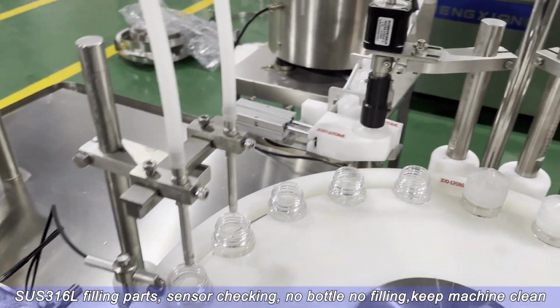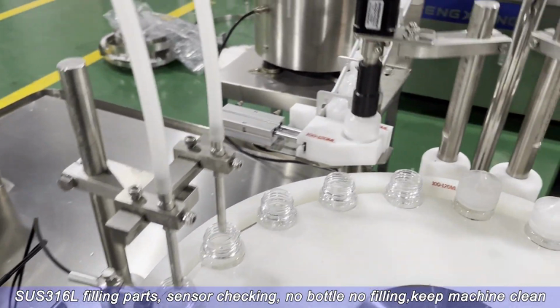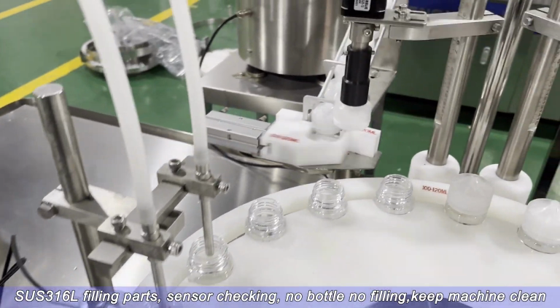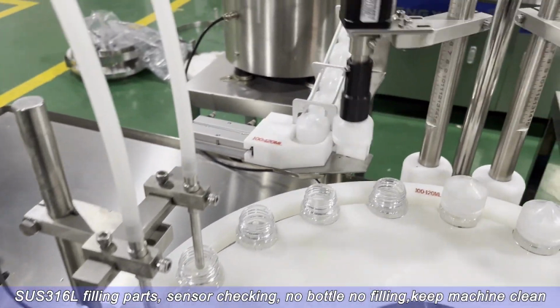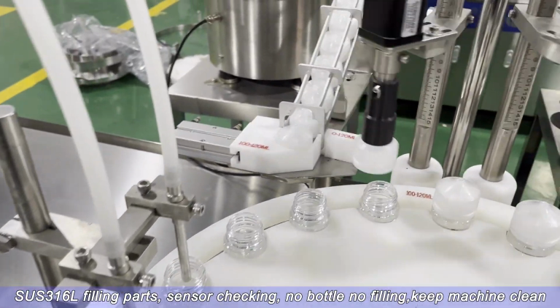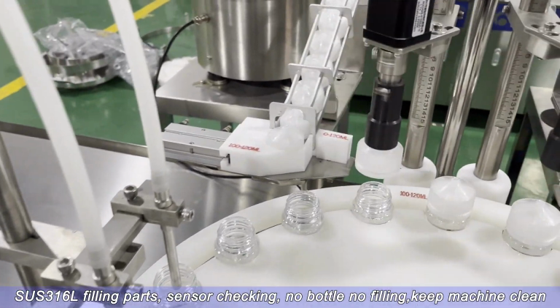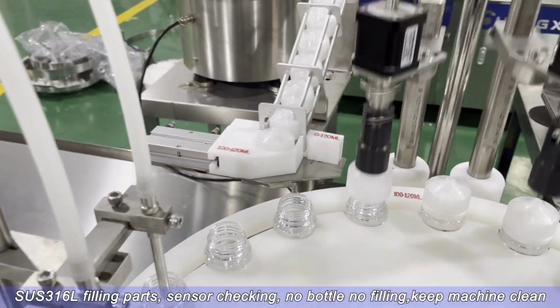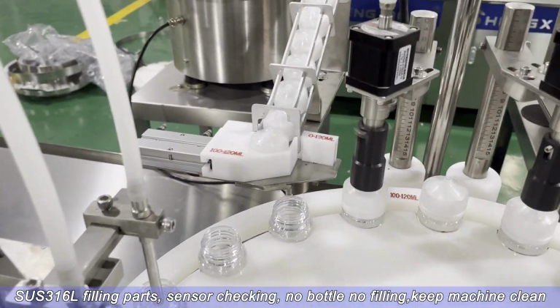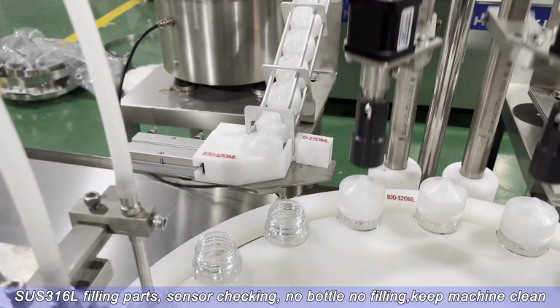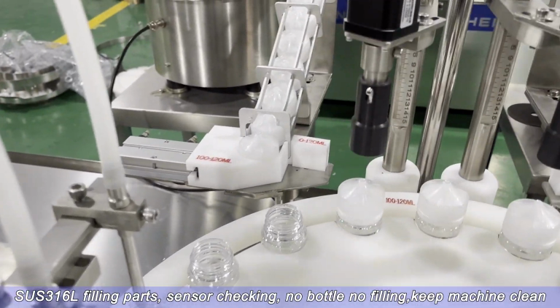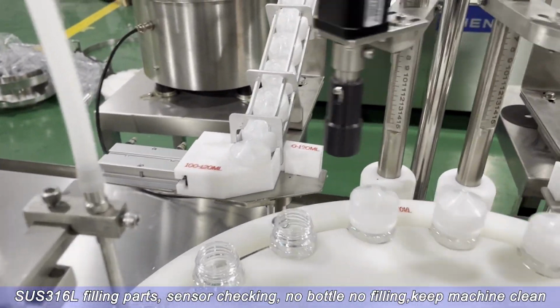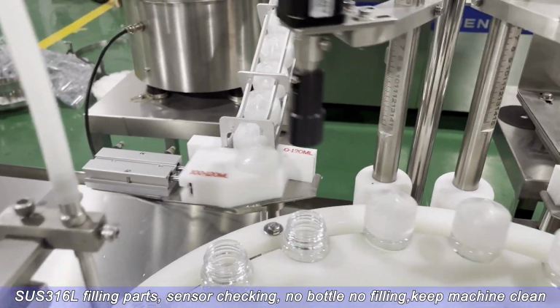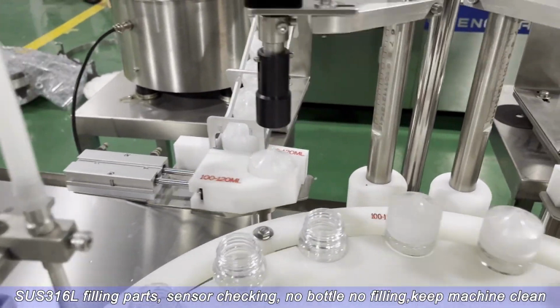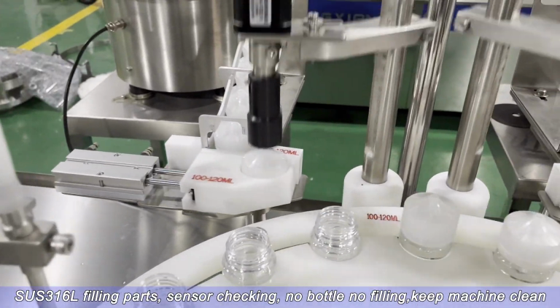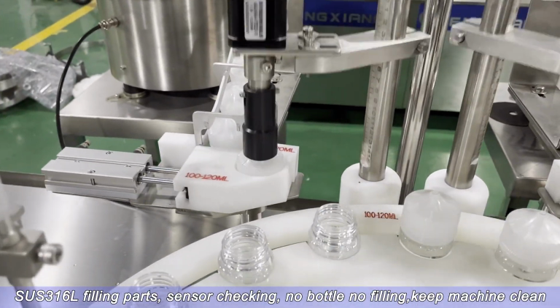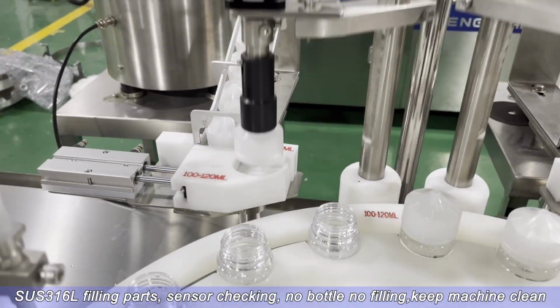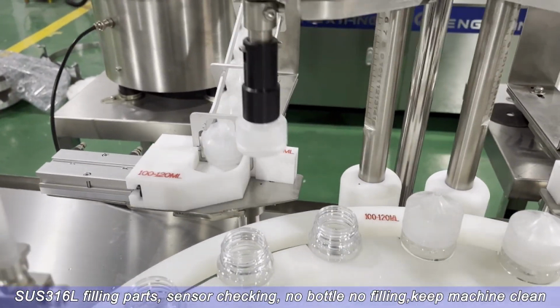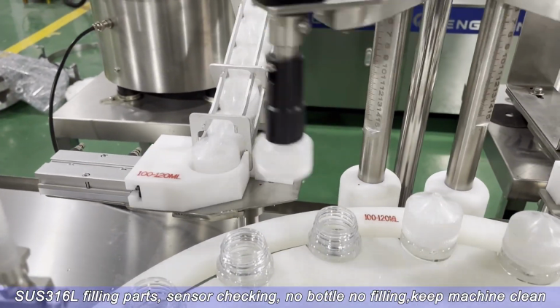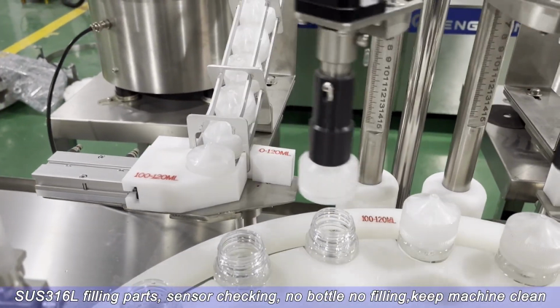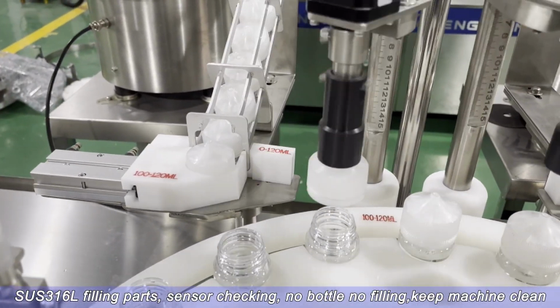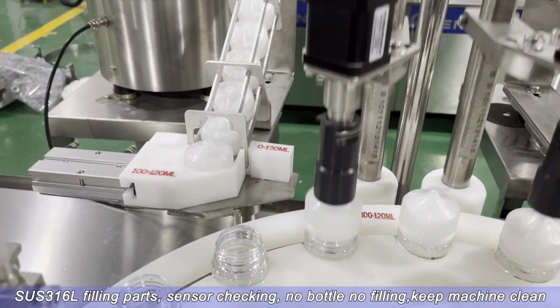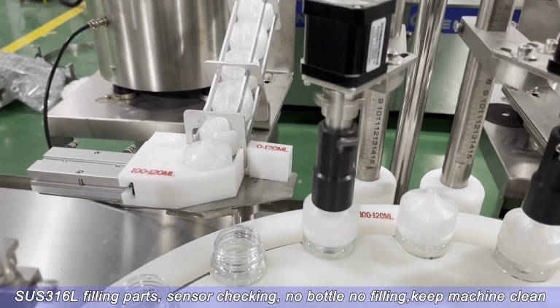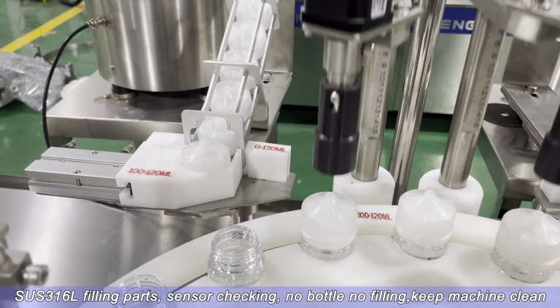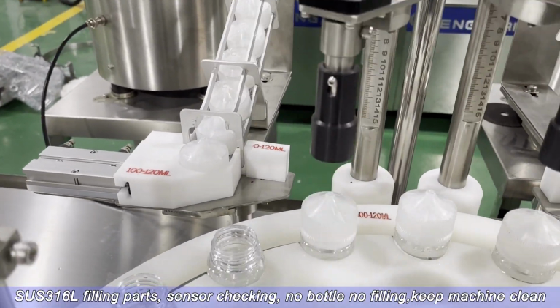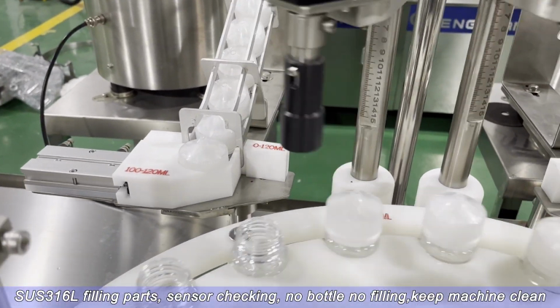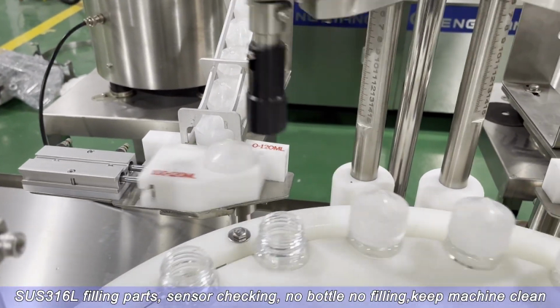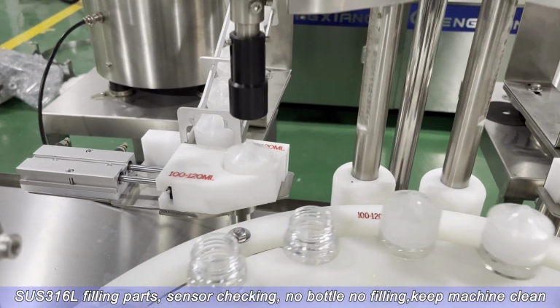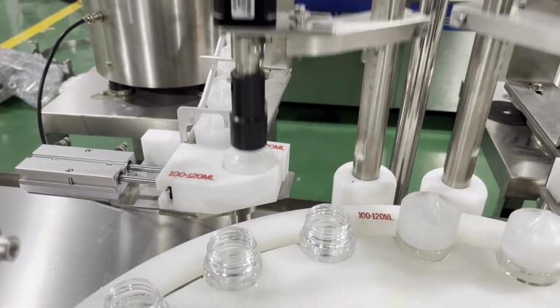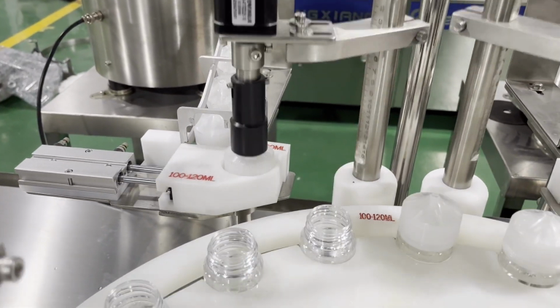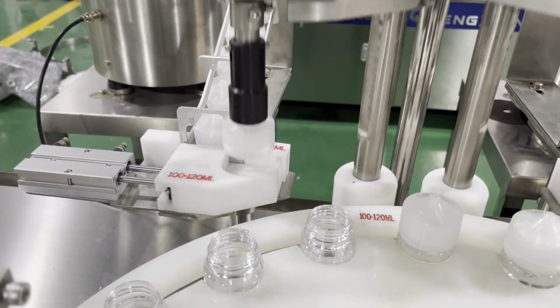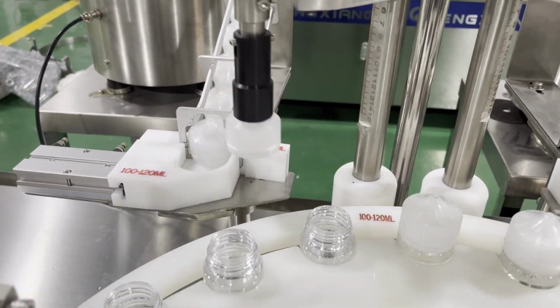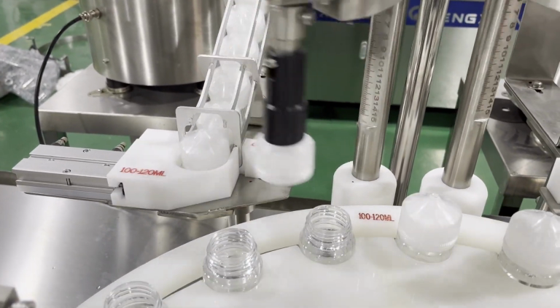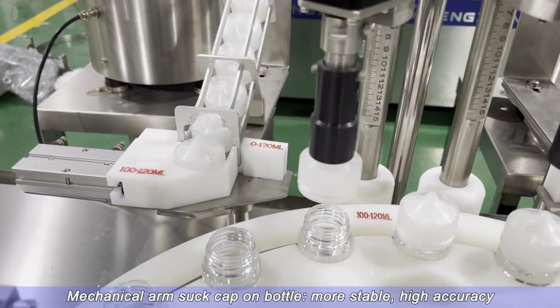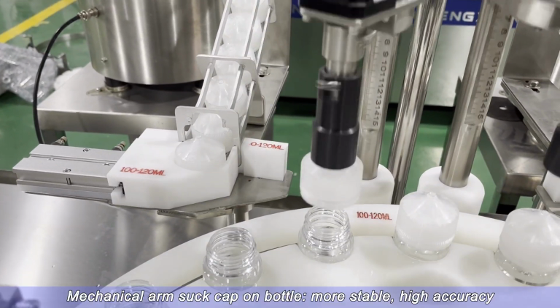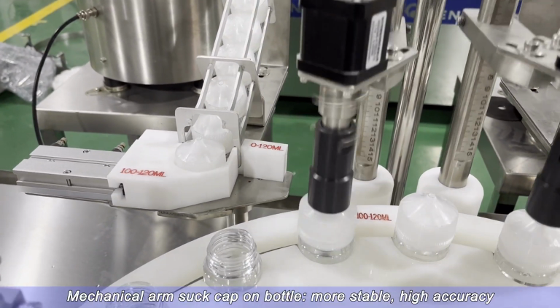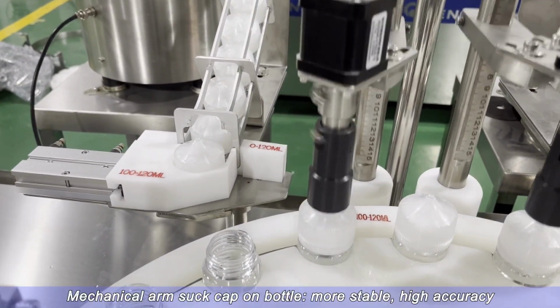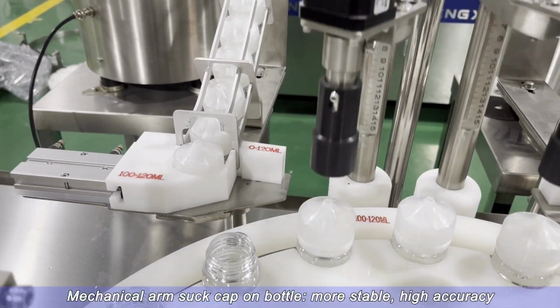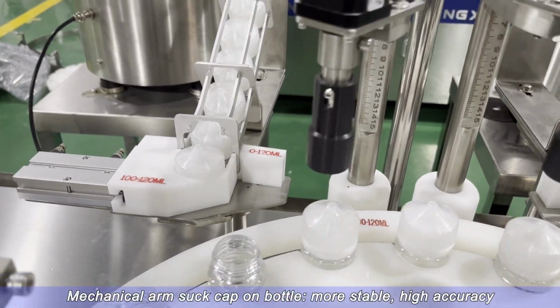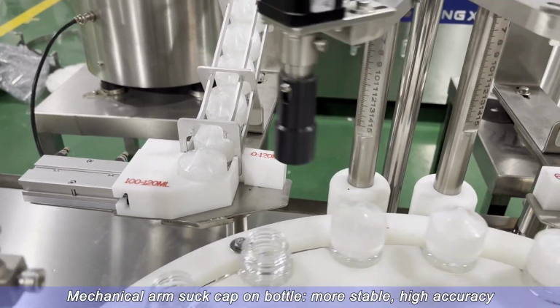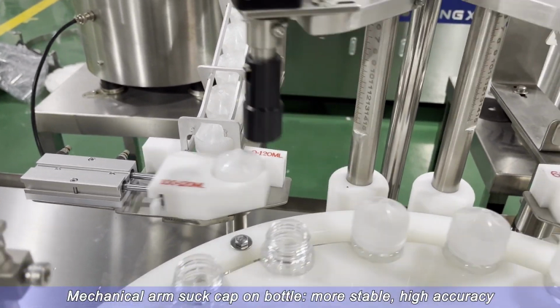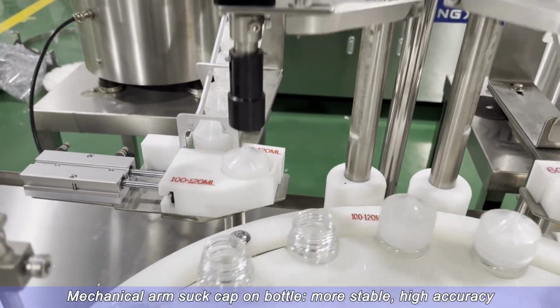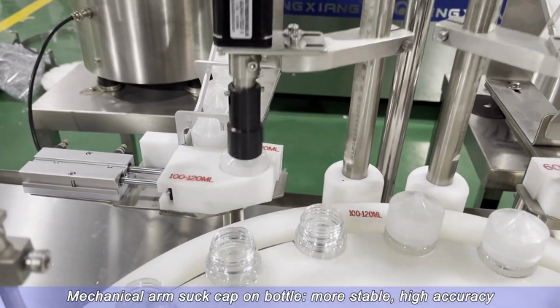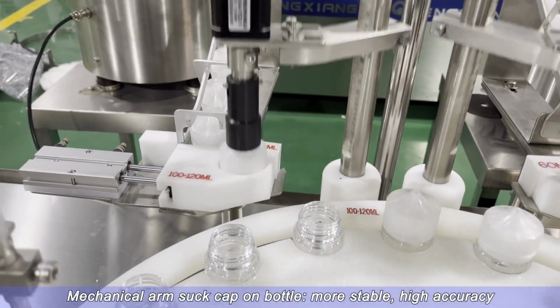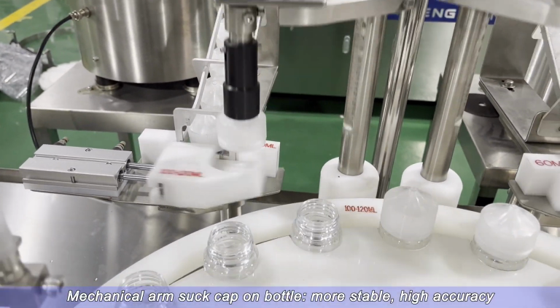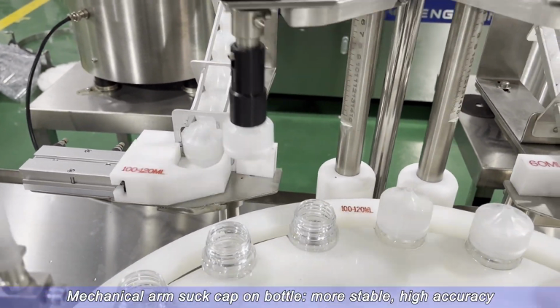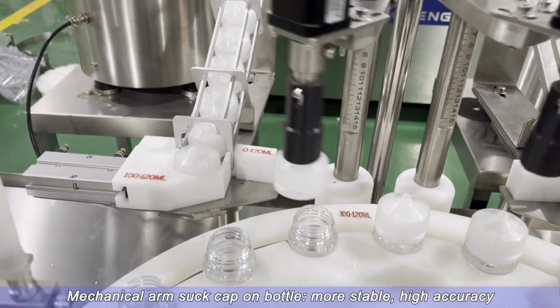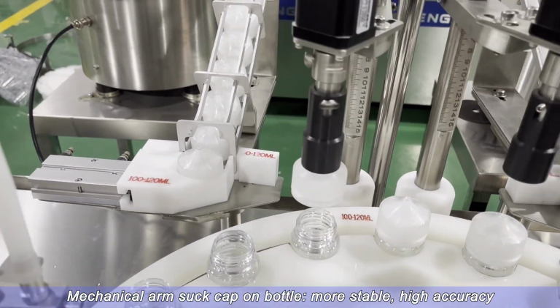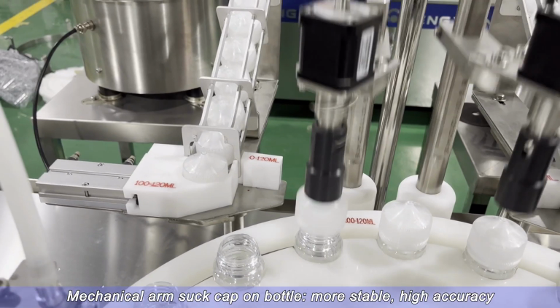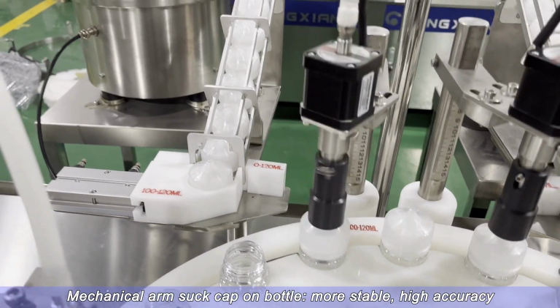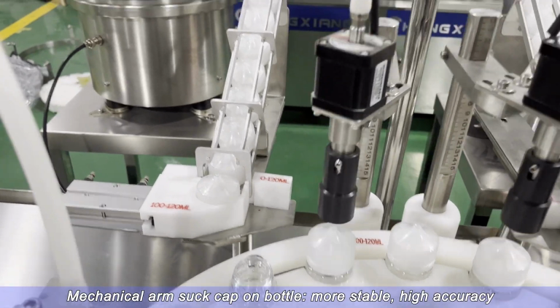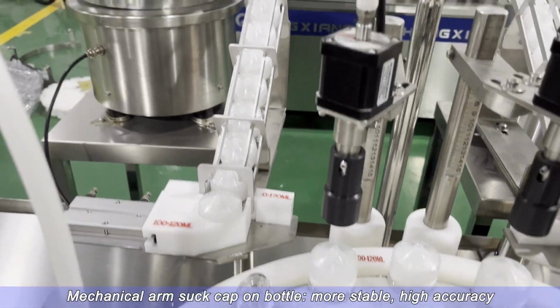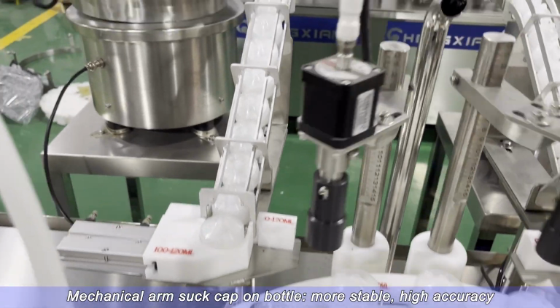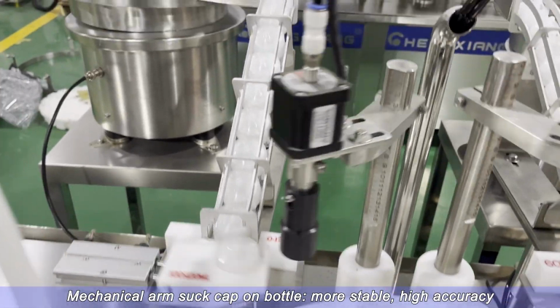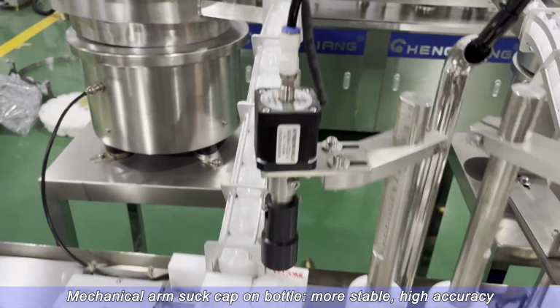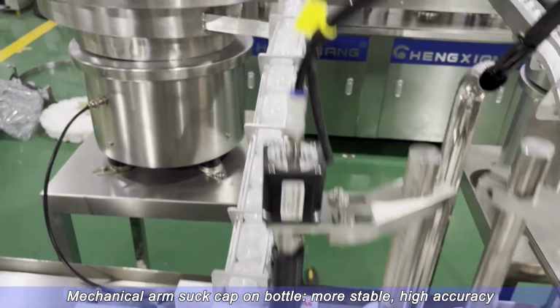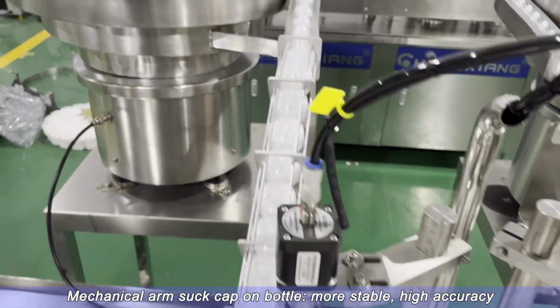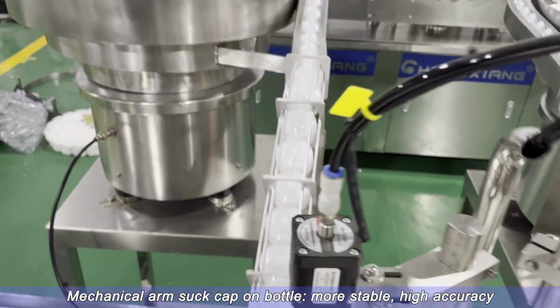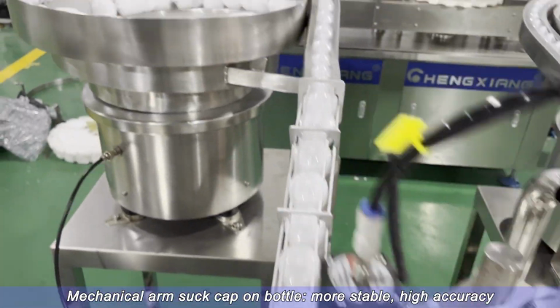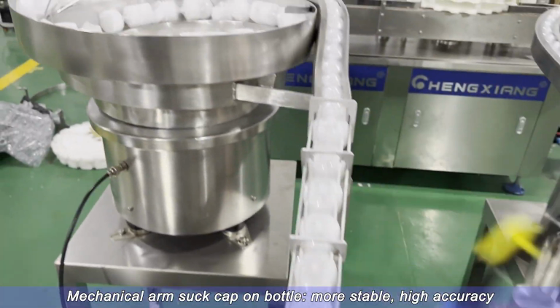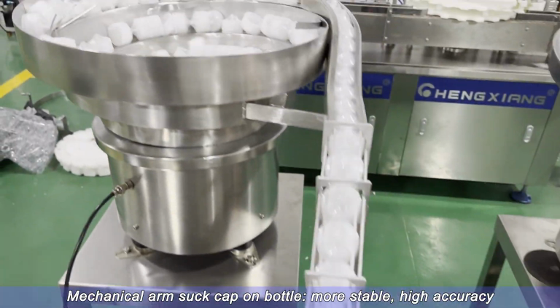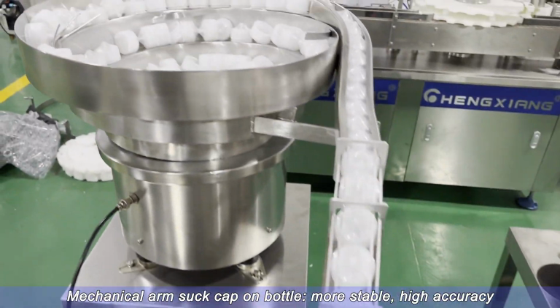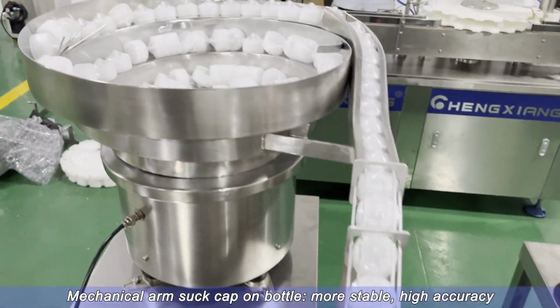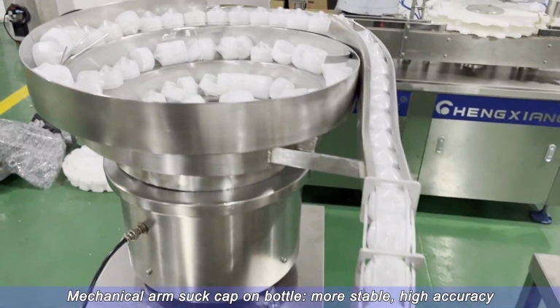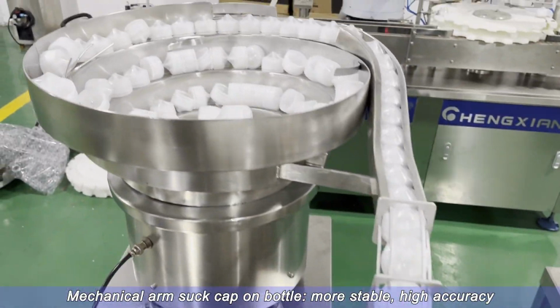No bottle, no filling — keeps the machine clean. Mechanical arm sucks cap onto bottle for more stable capping.